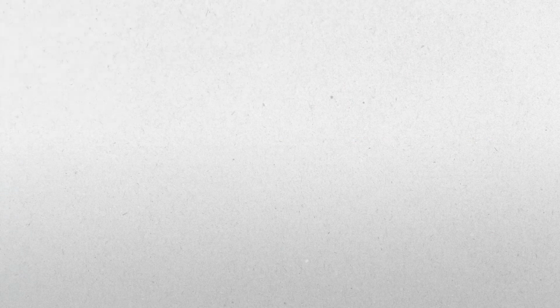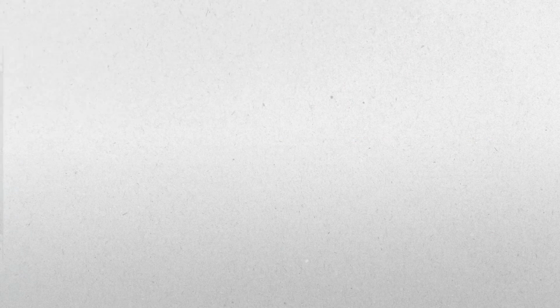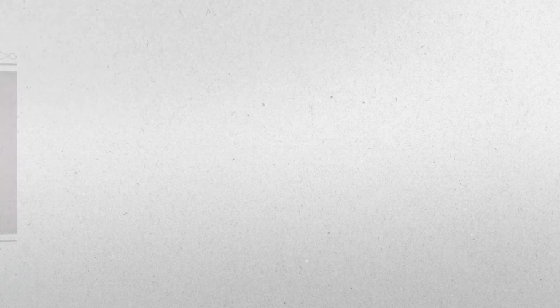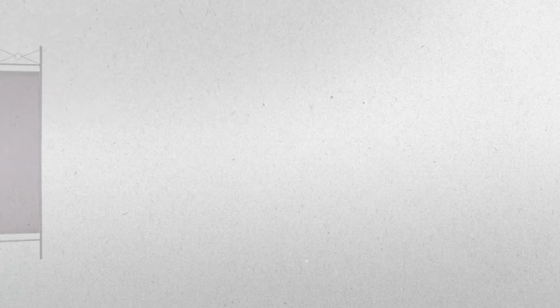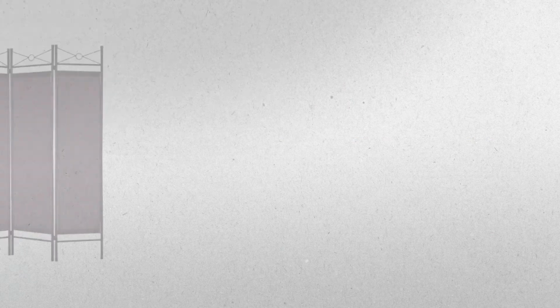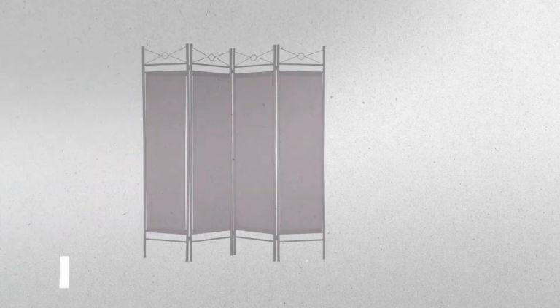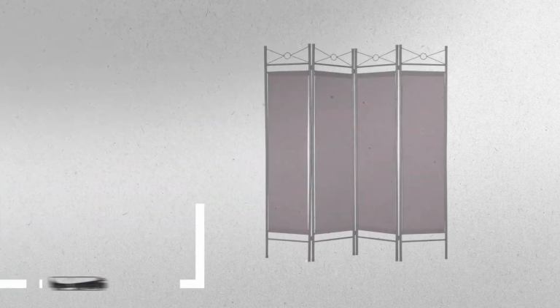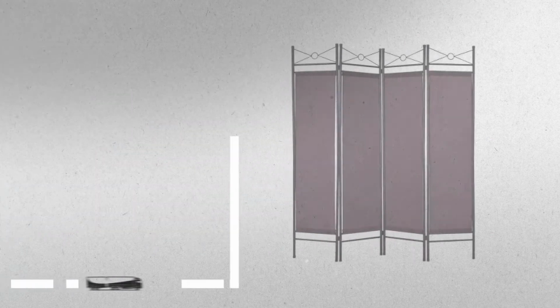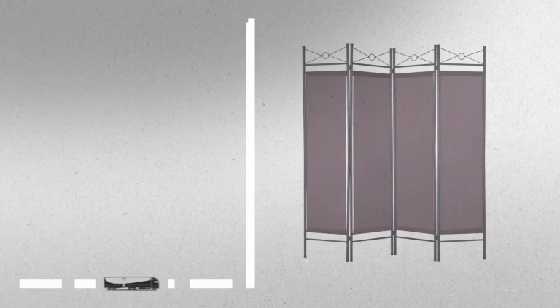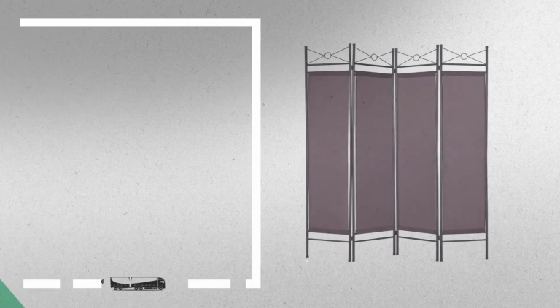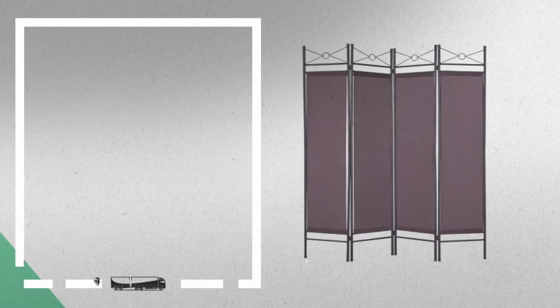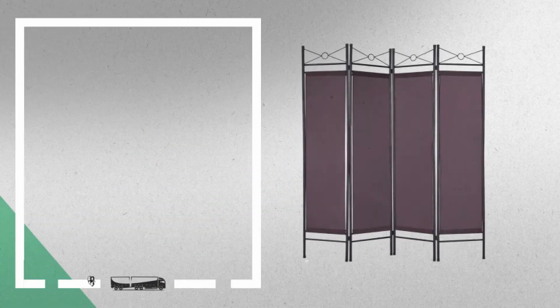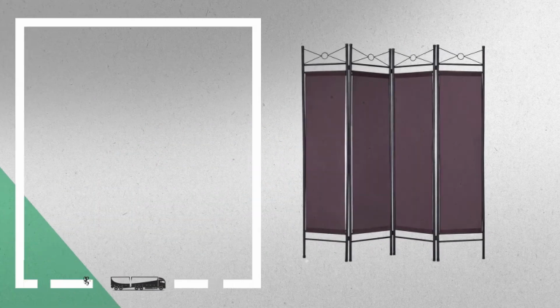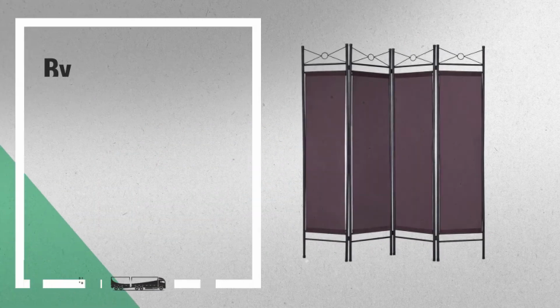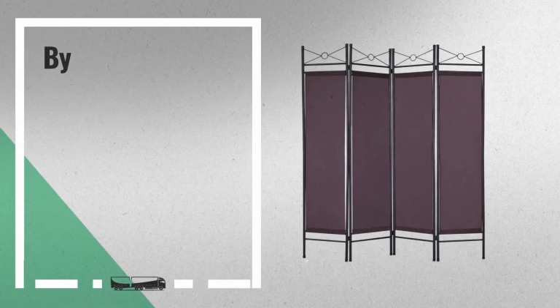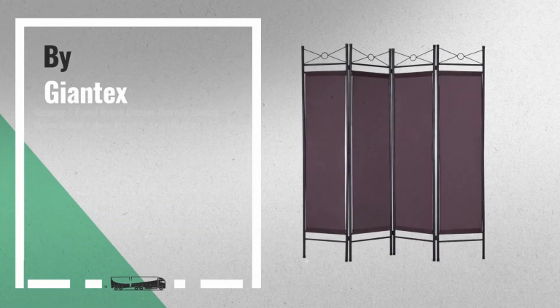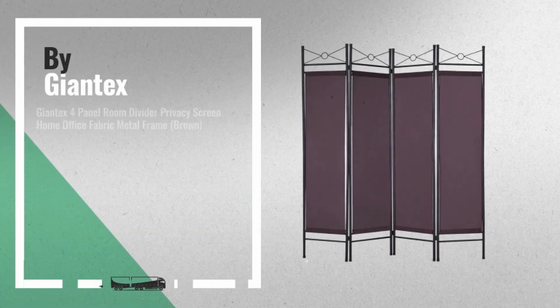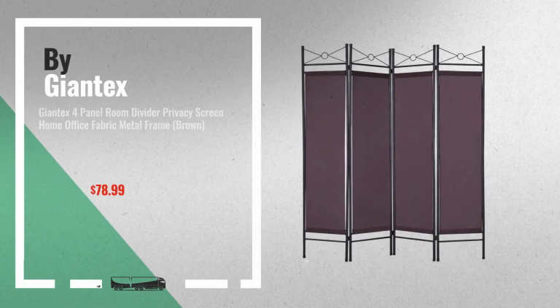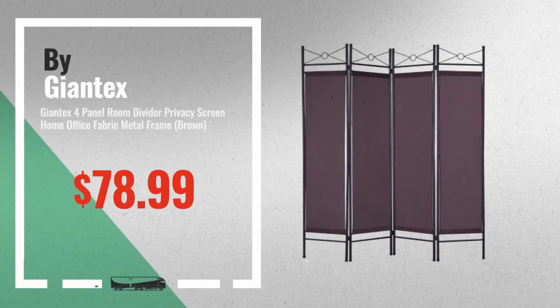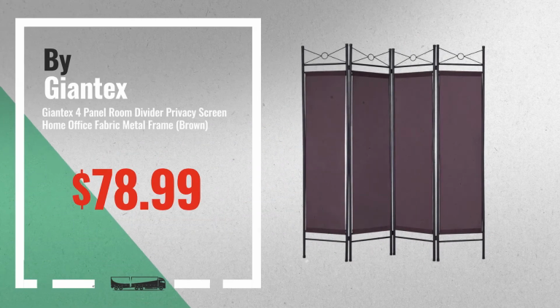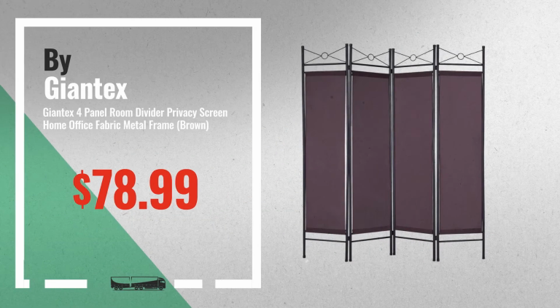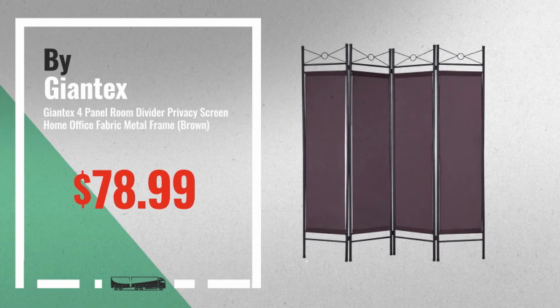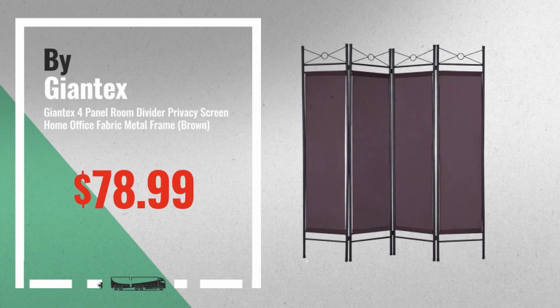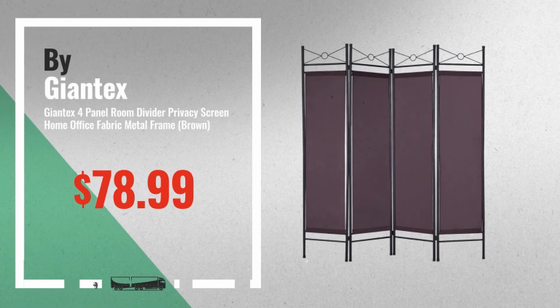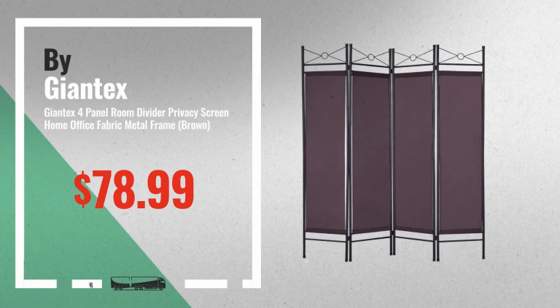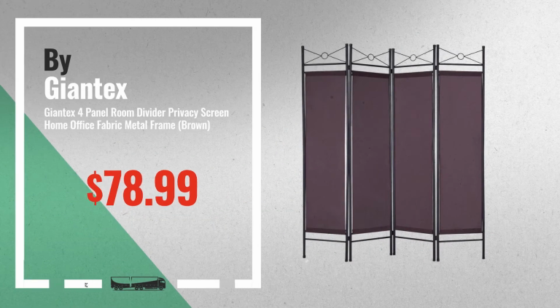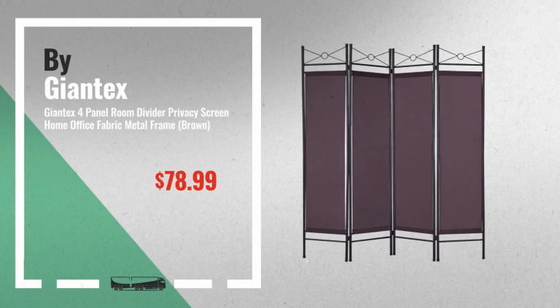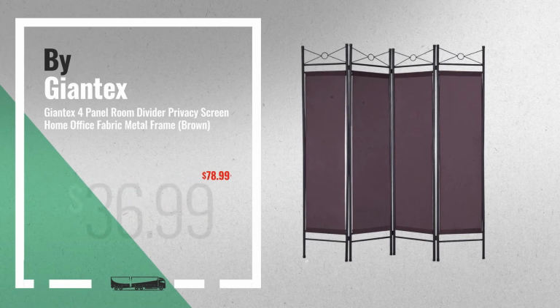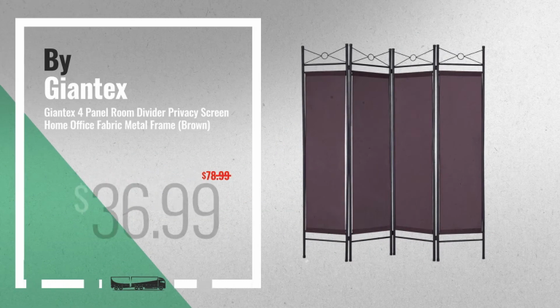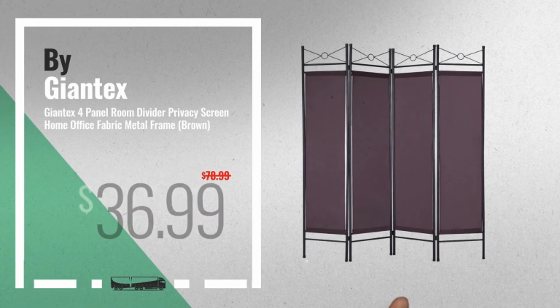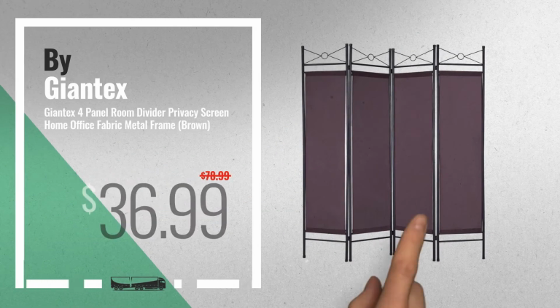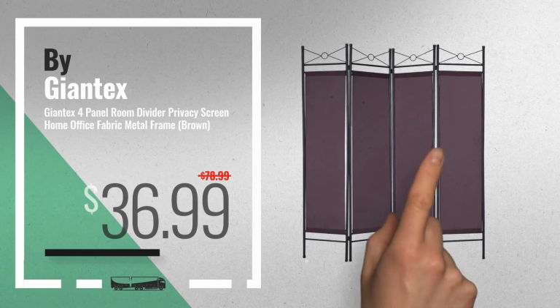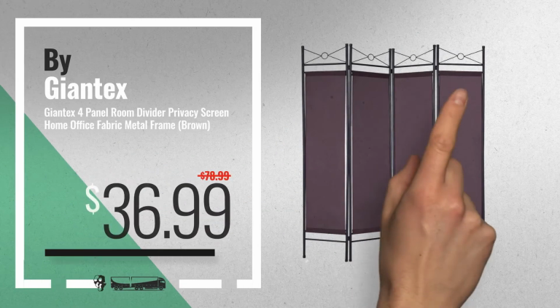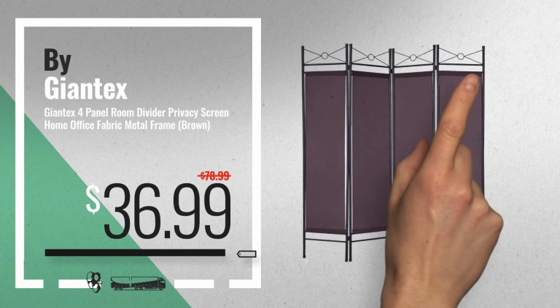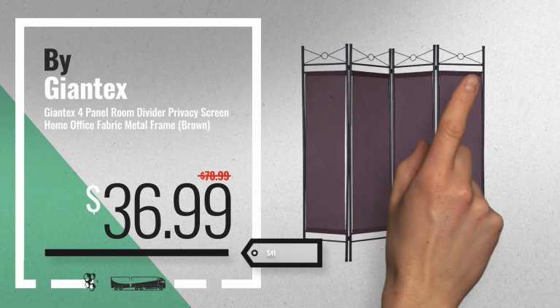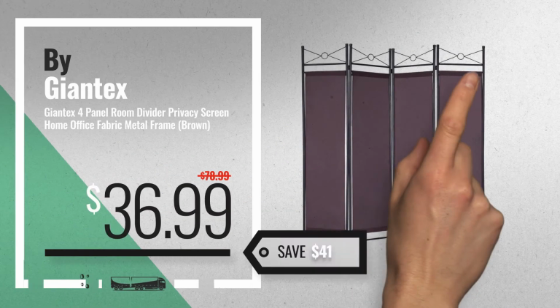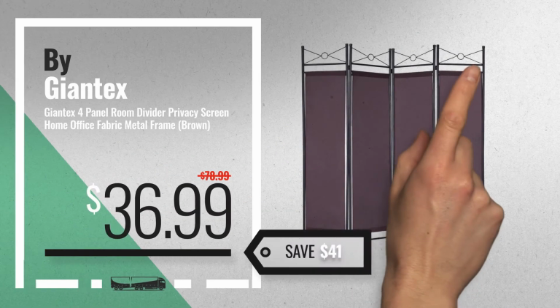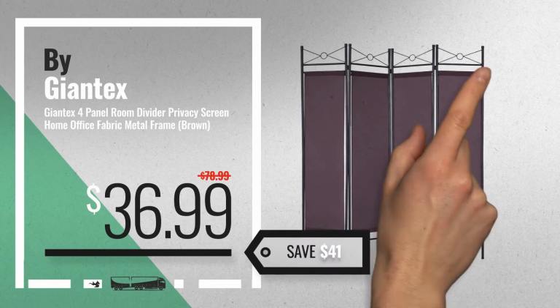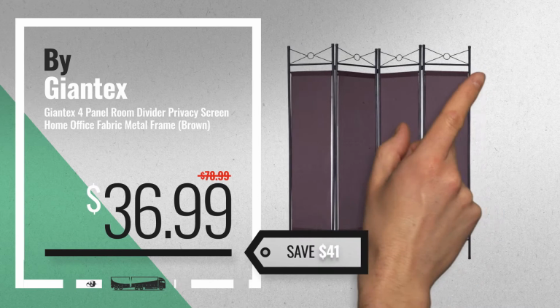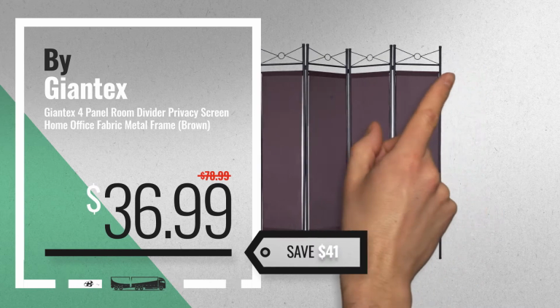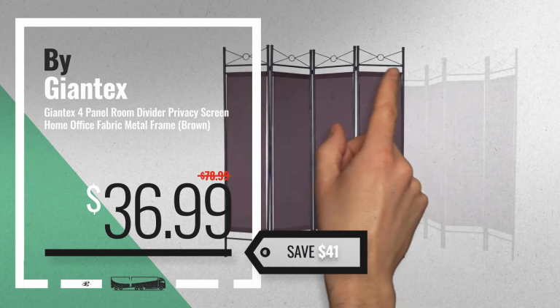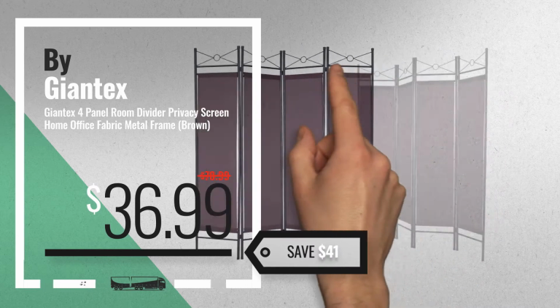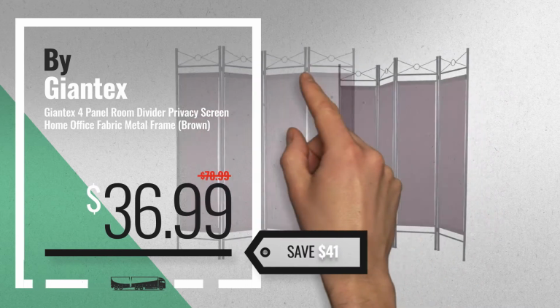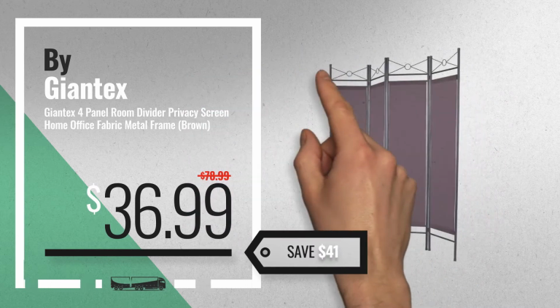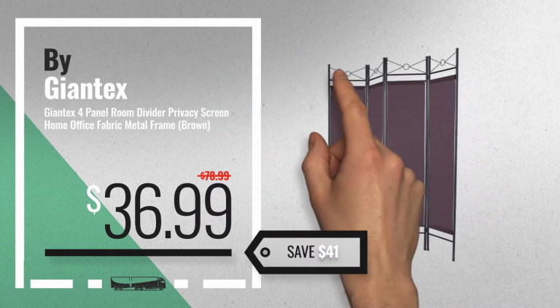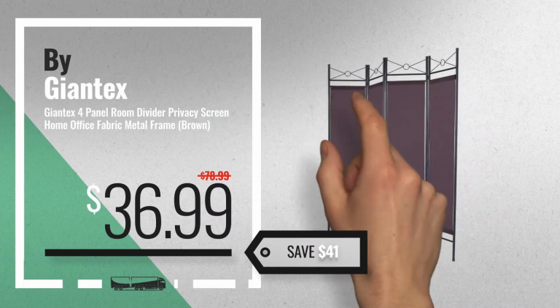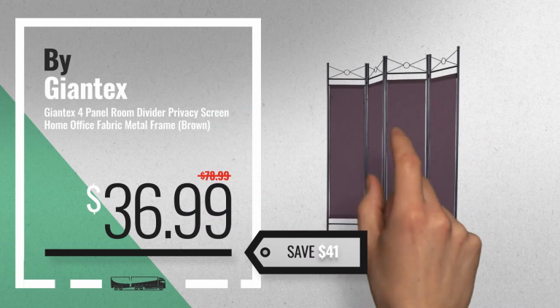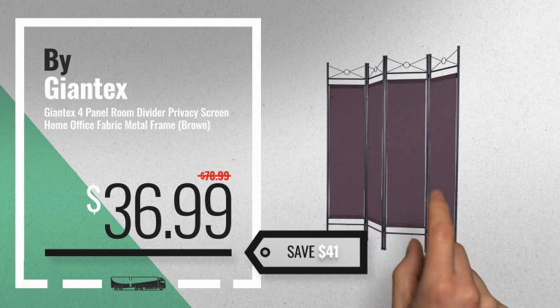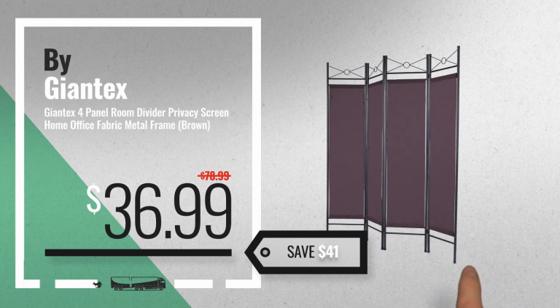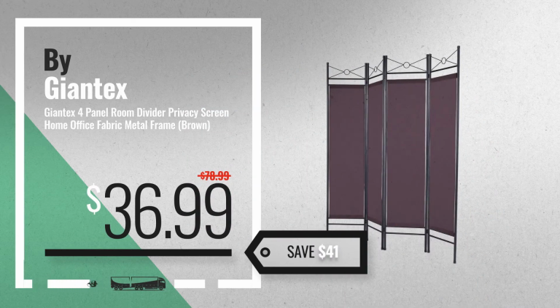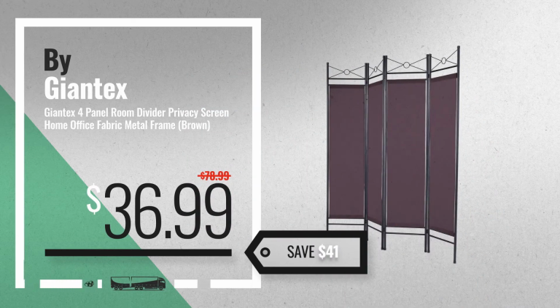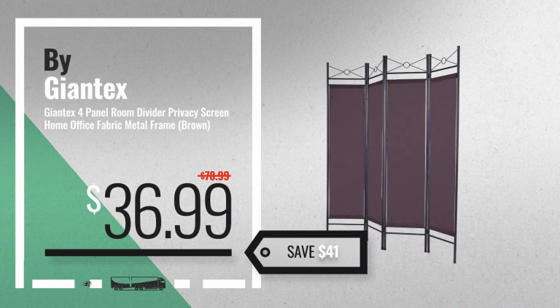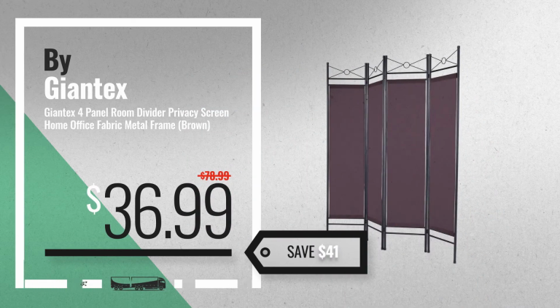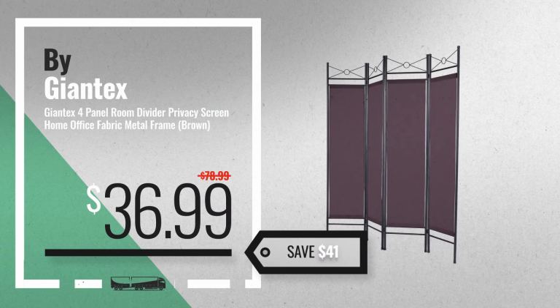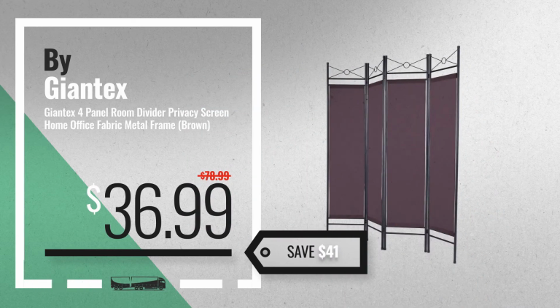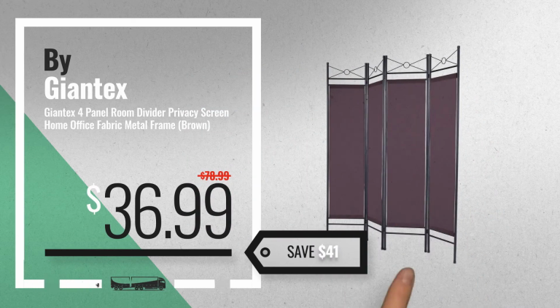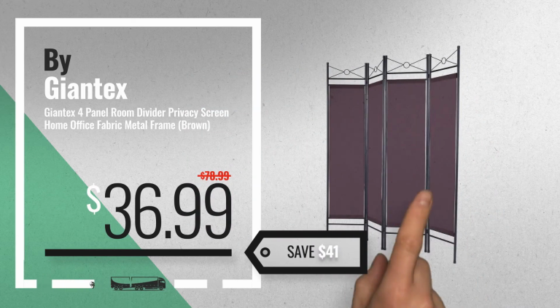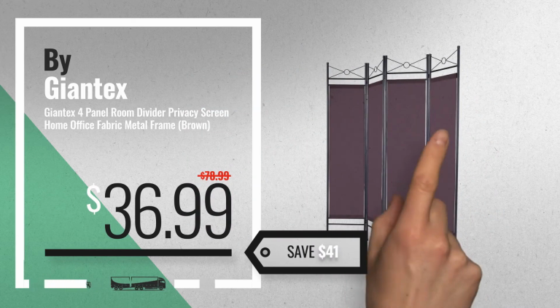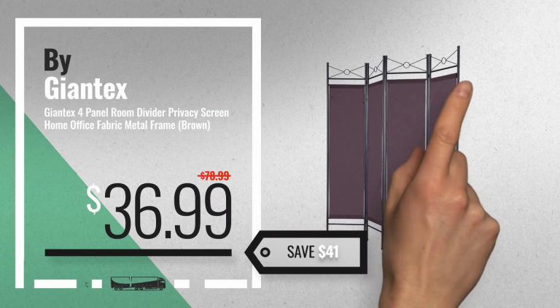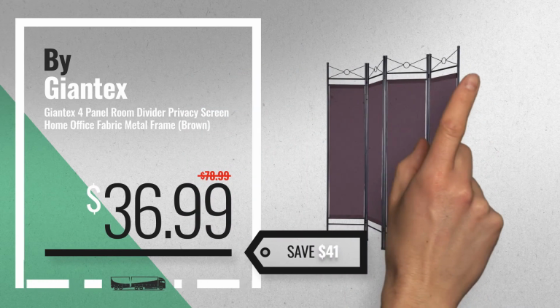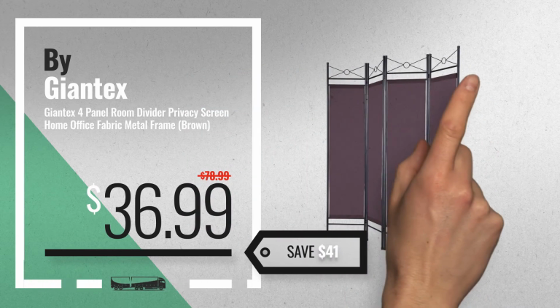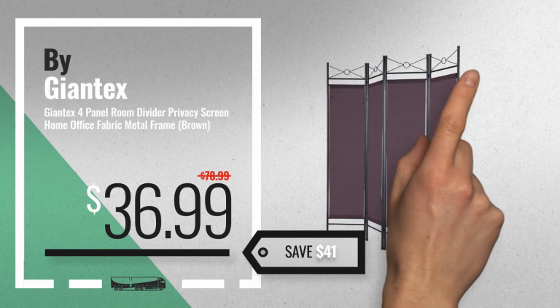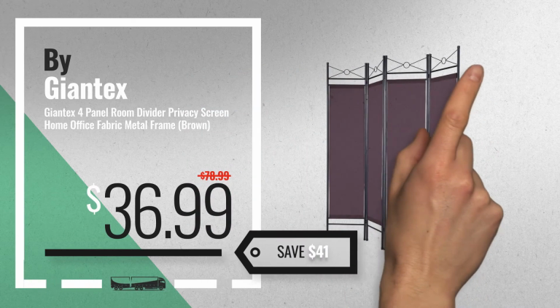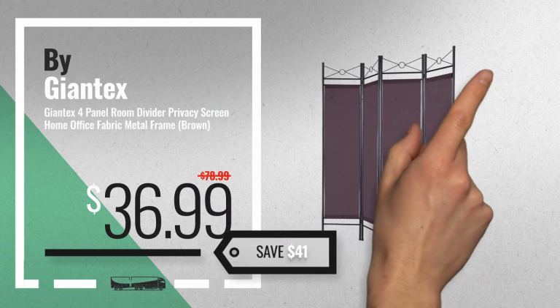Number 7, by Giant X. Available now on Amazon only at $36.99.